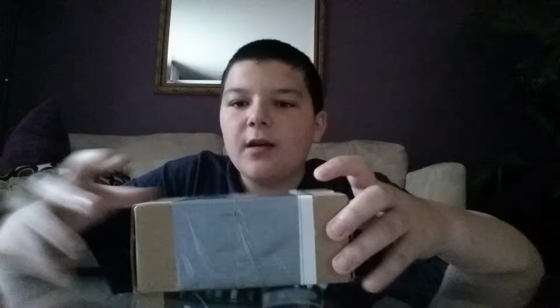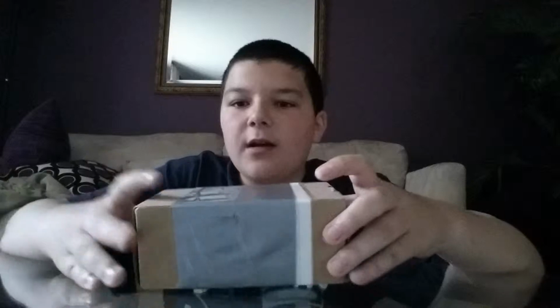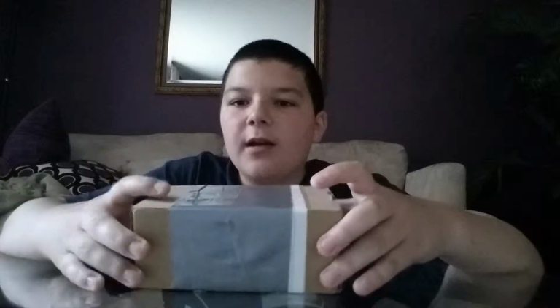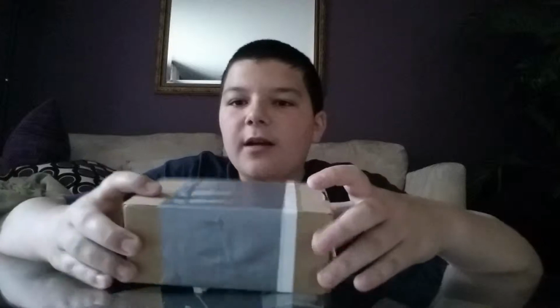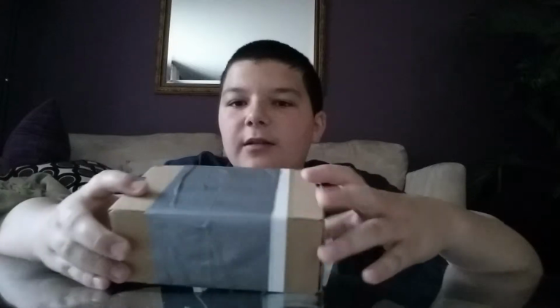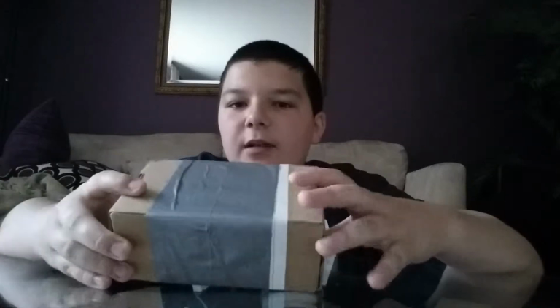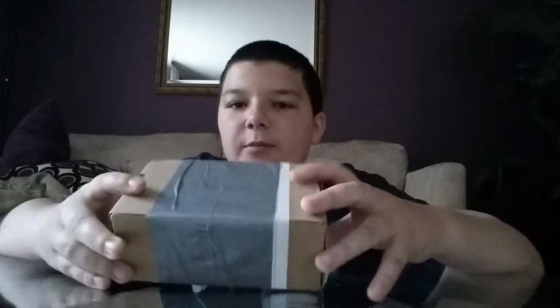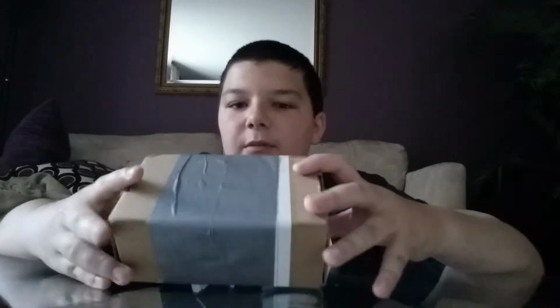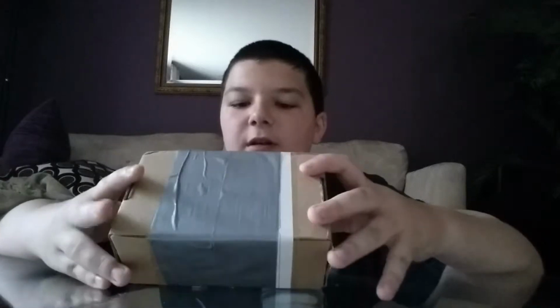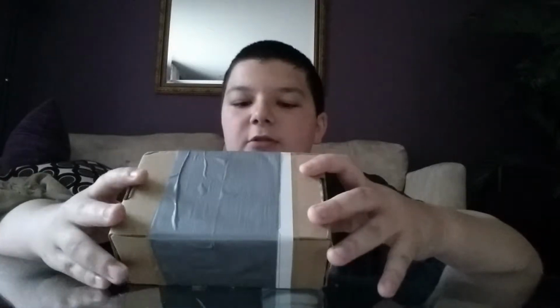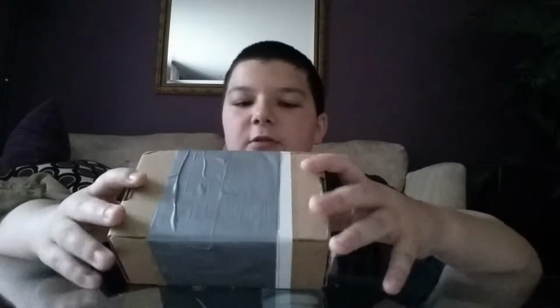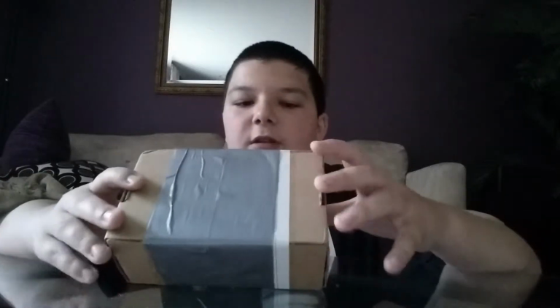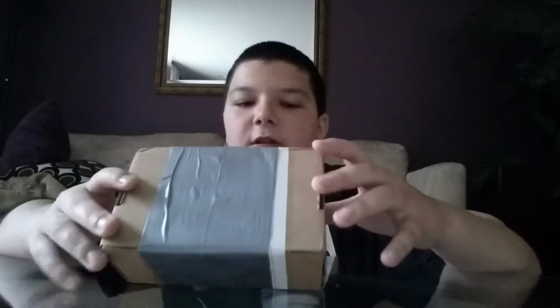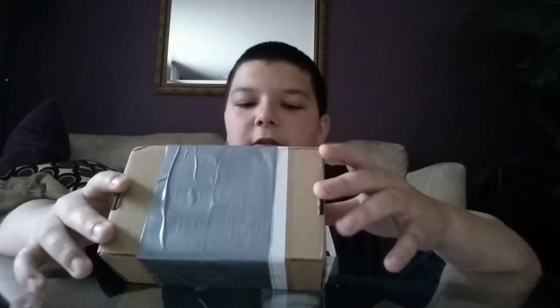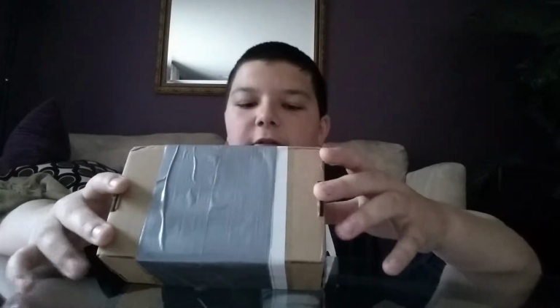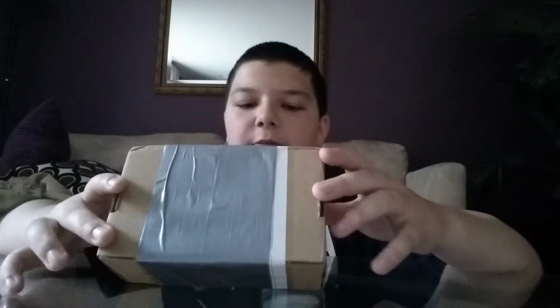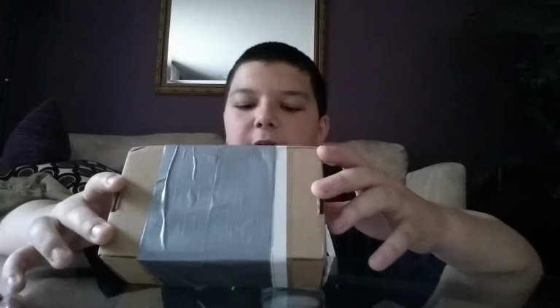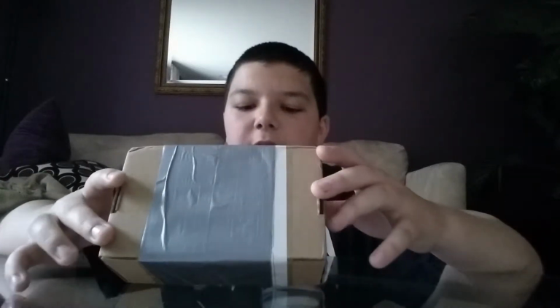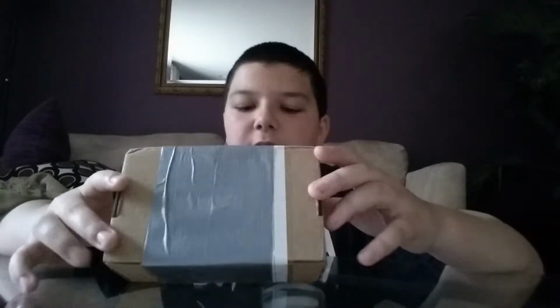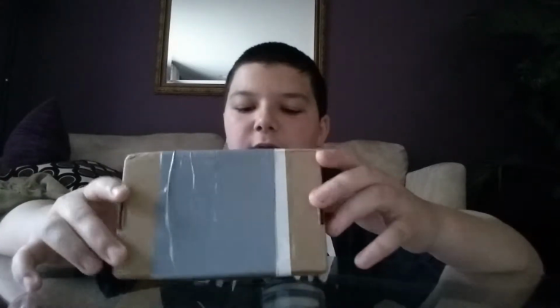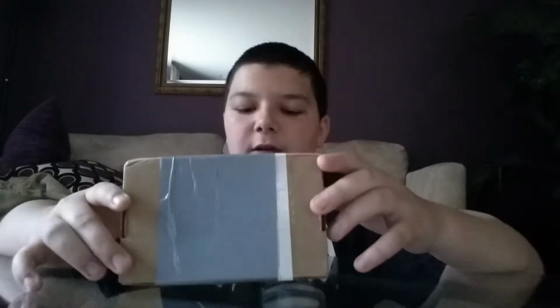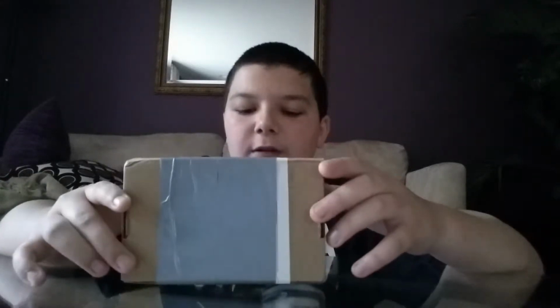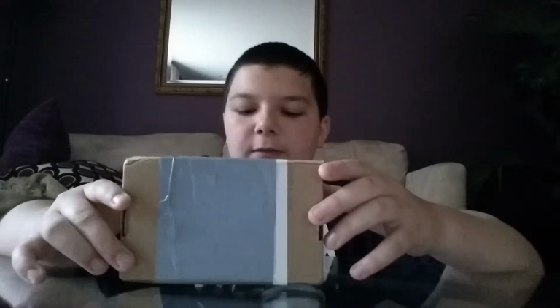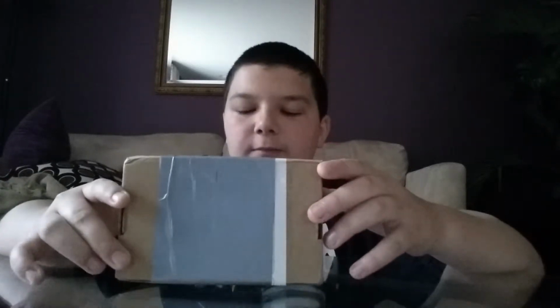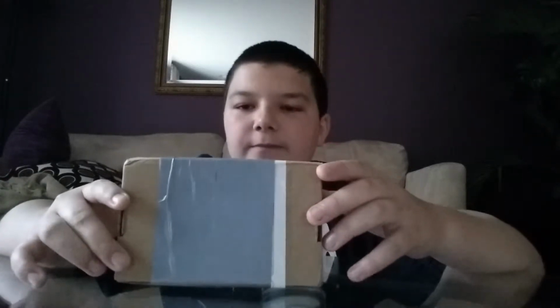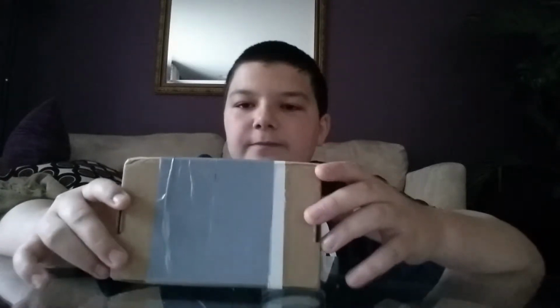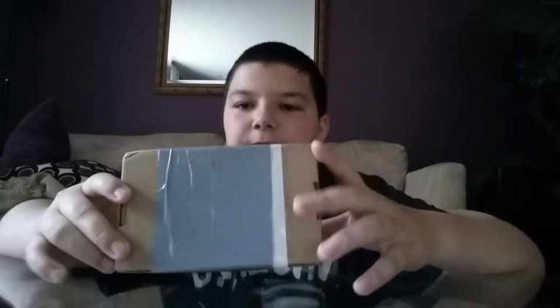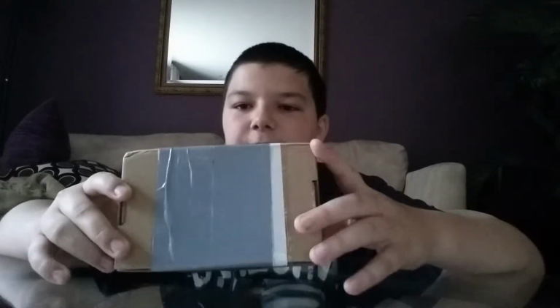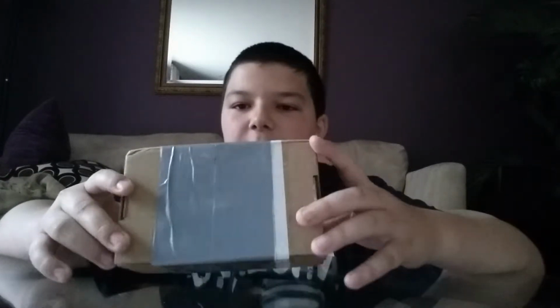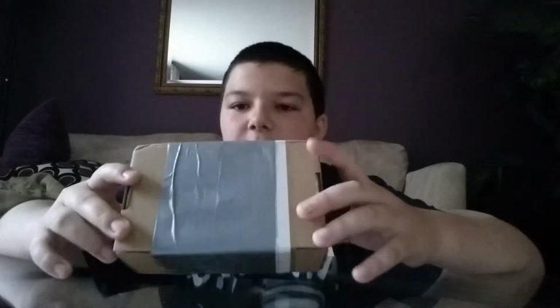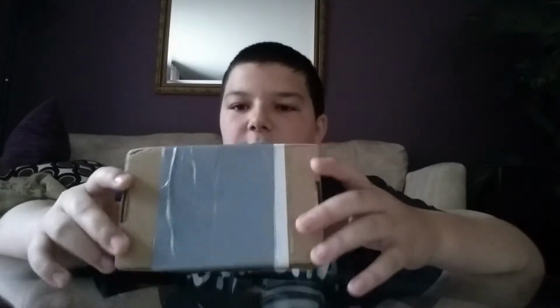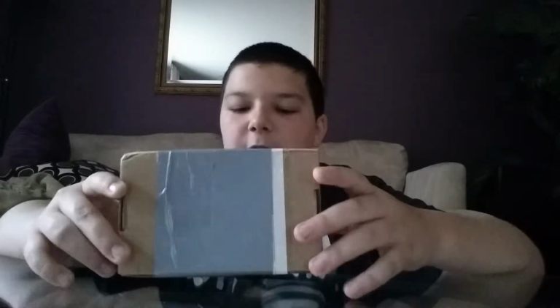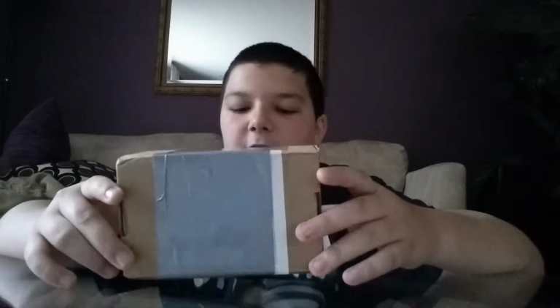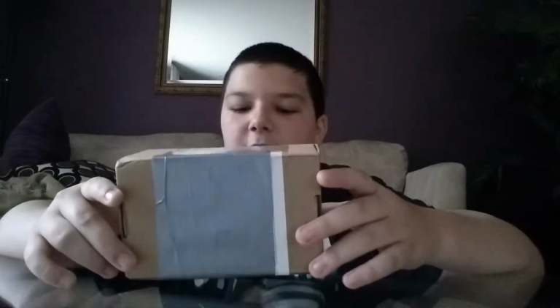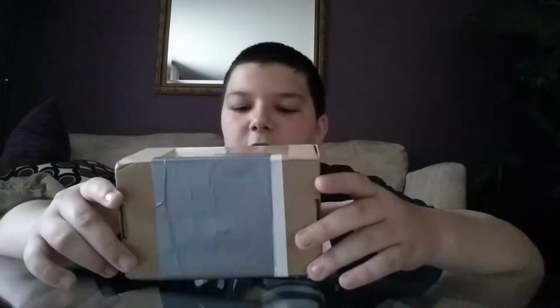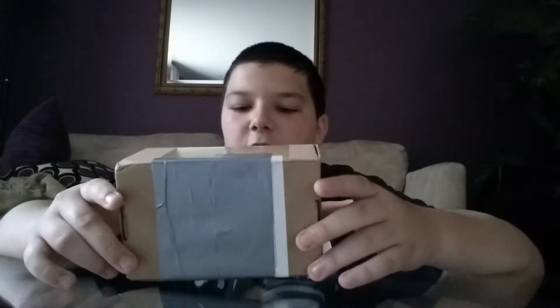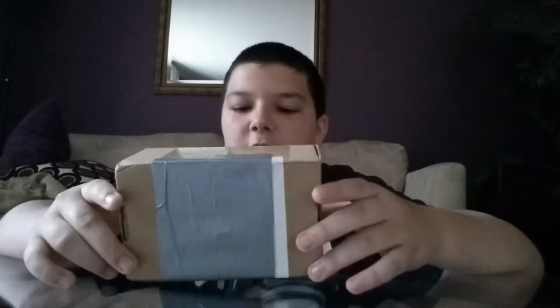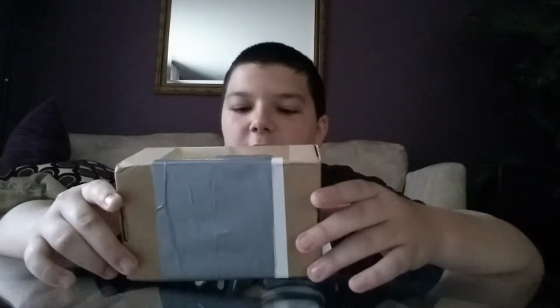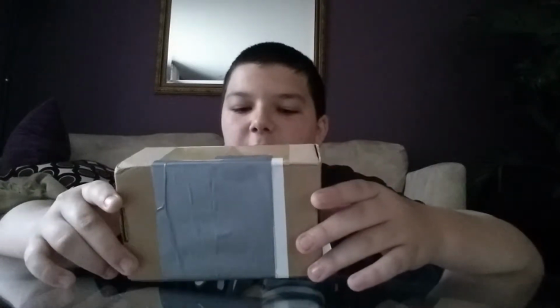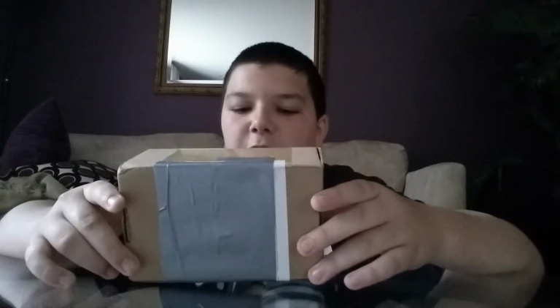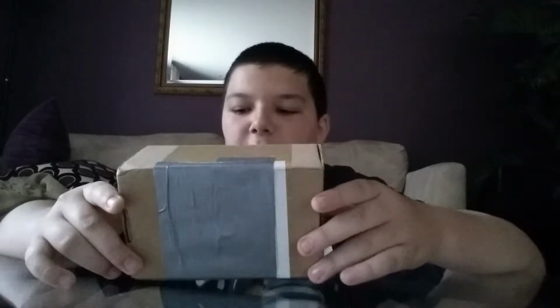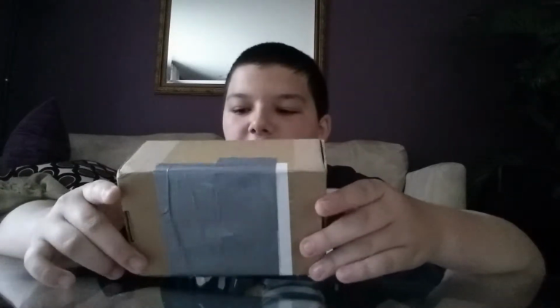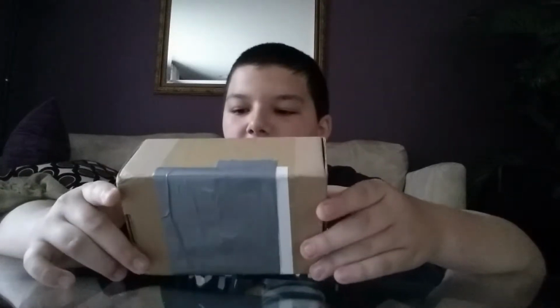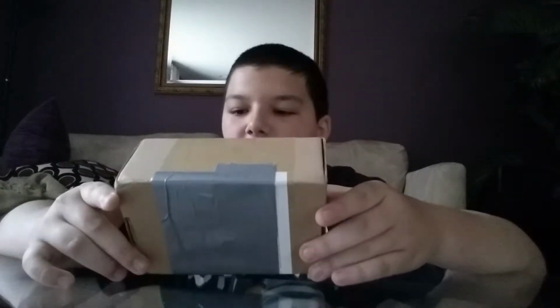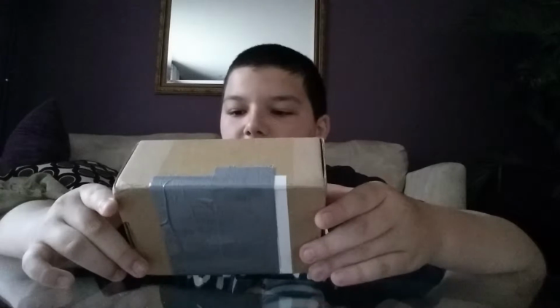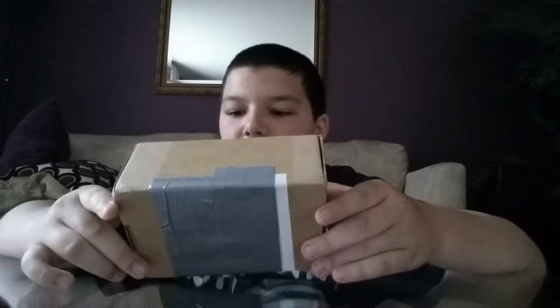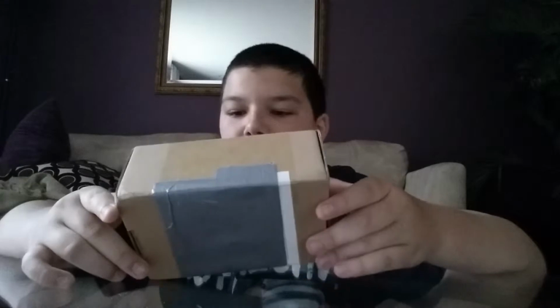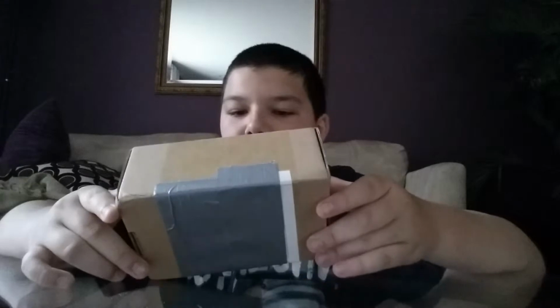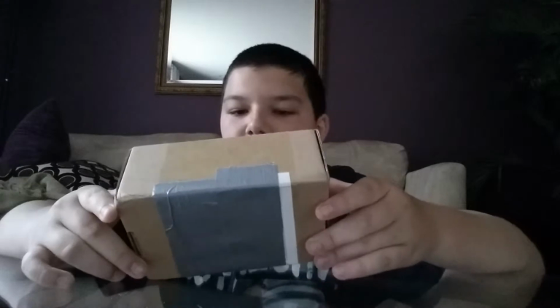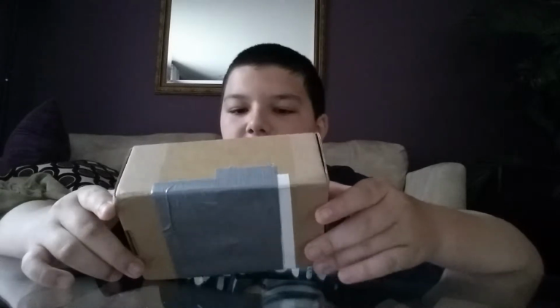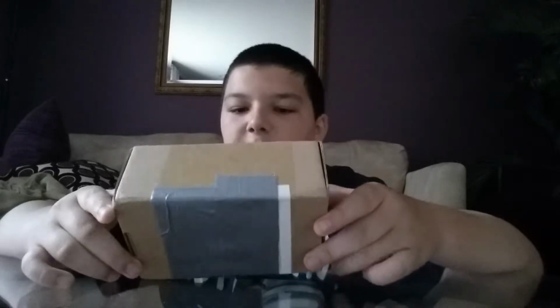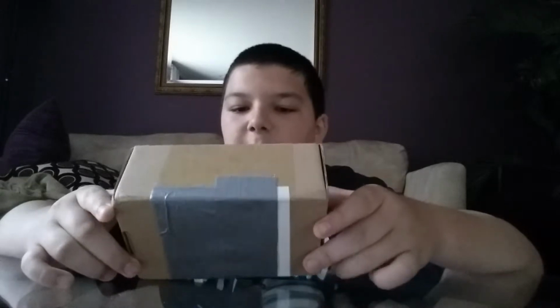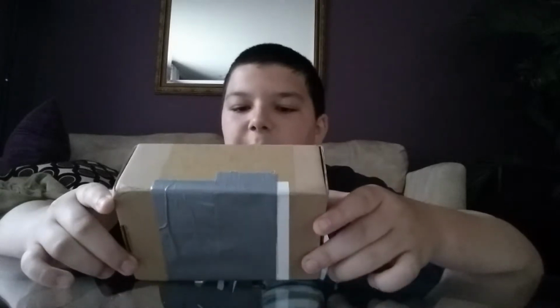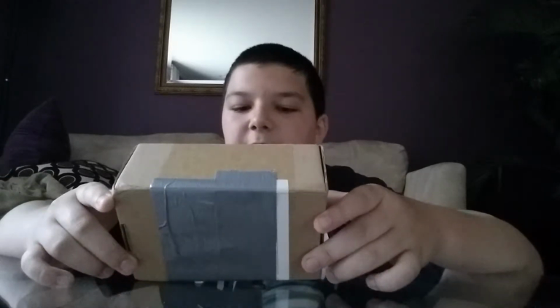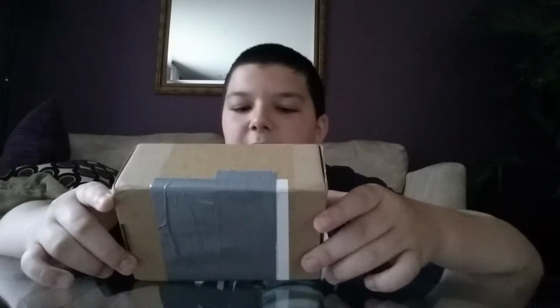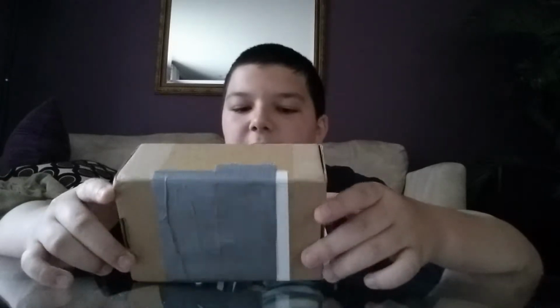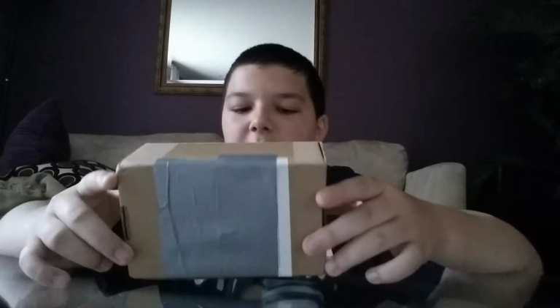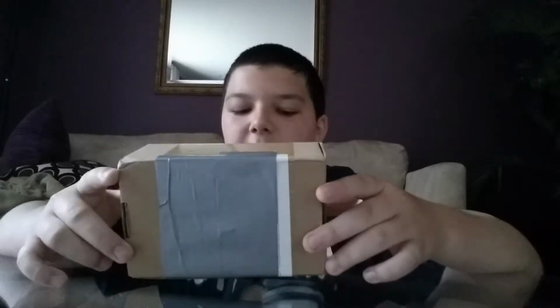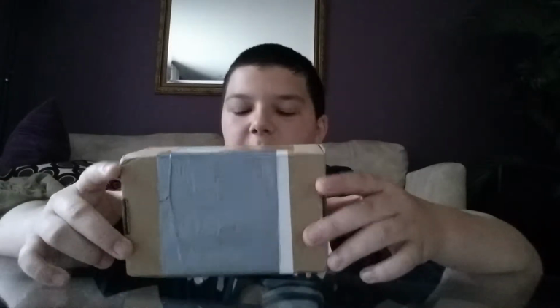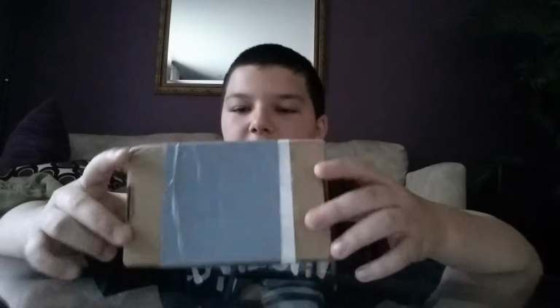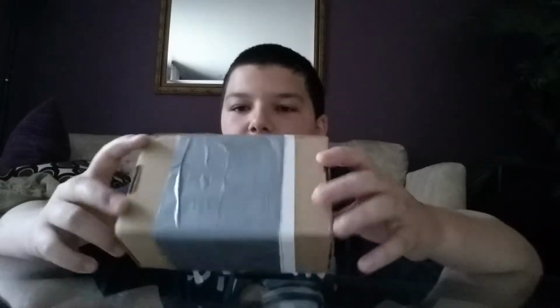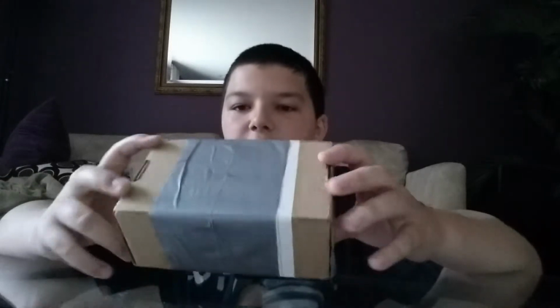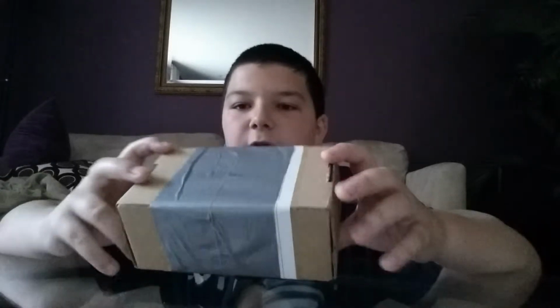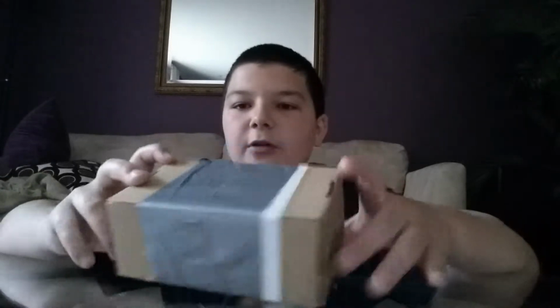Hey guys, coming at you with another unboxing video. This is my Google Cardboard. I ordered it from a website called I Am Cardboard.